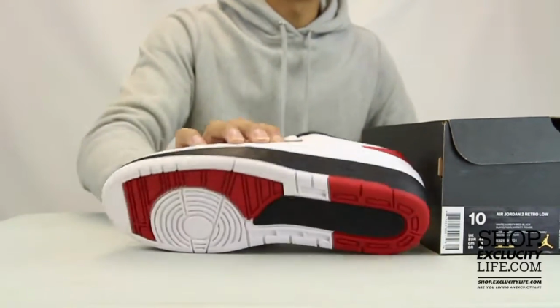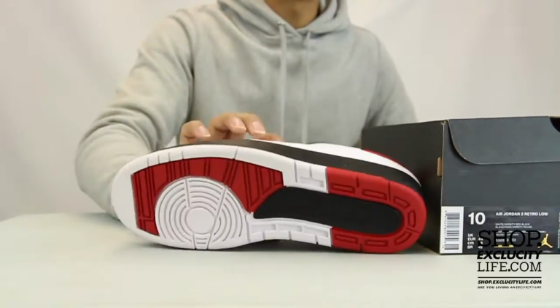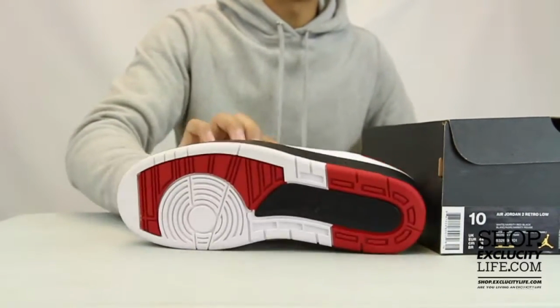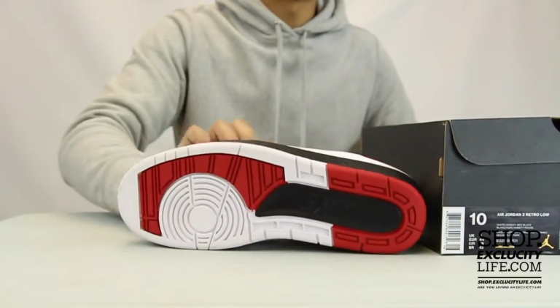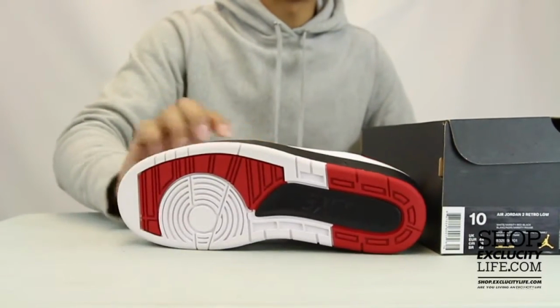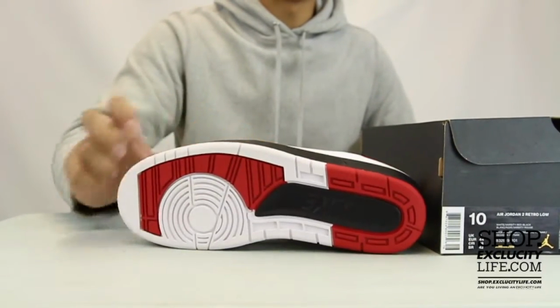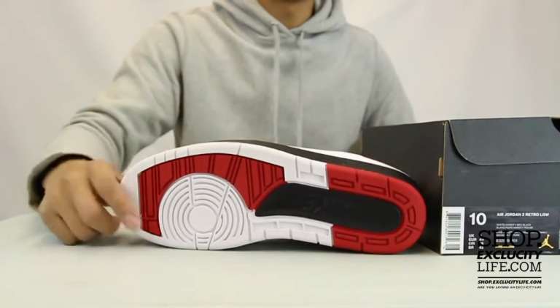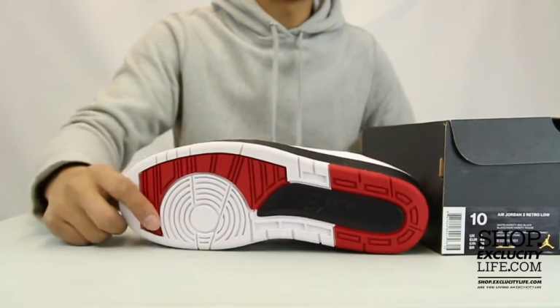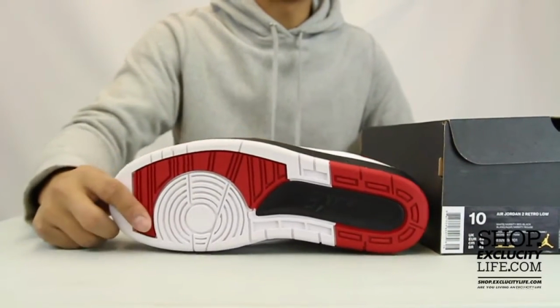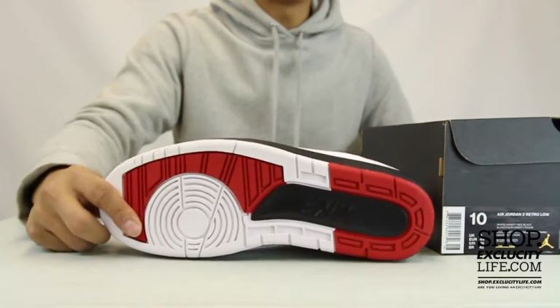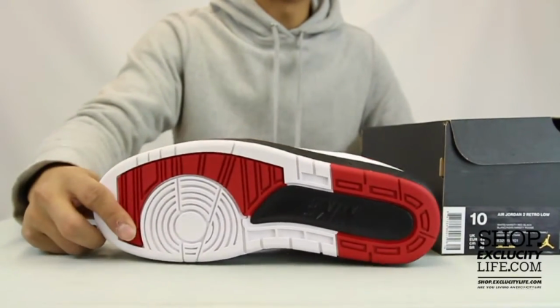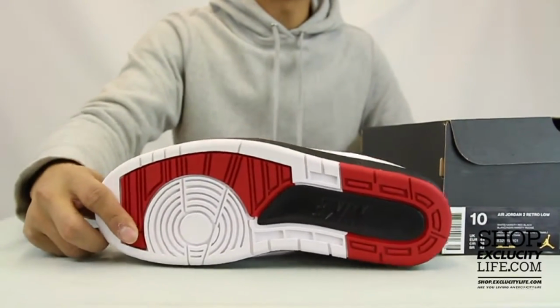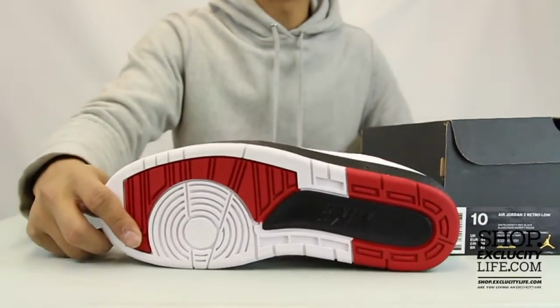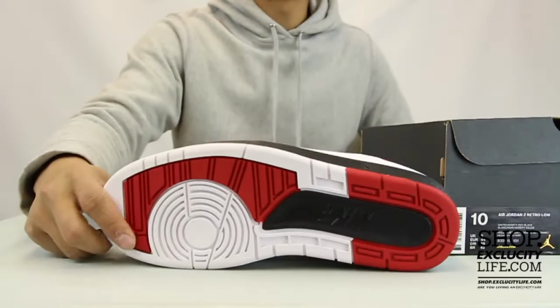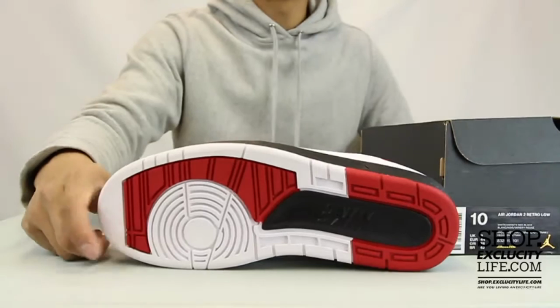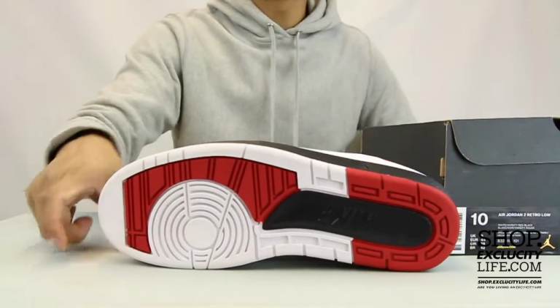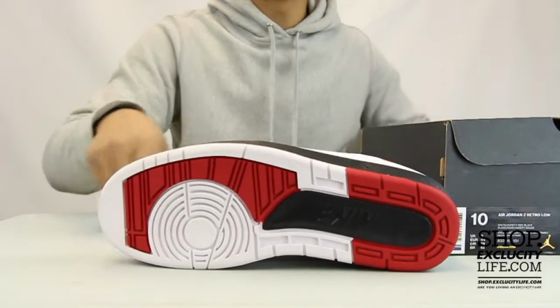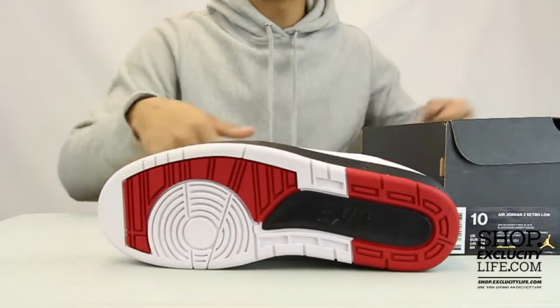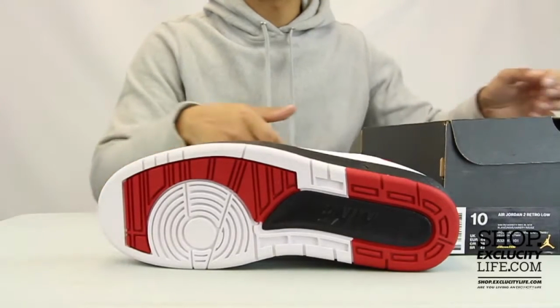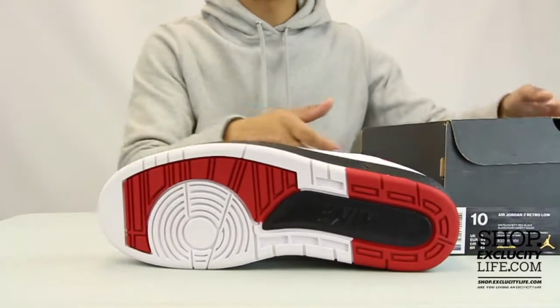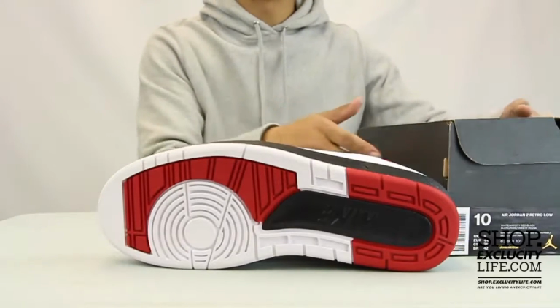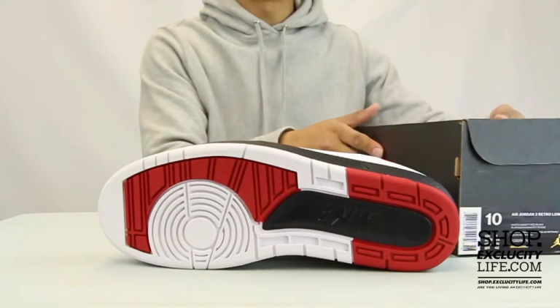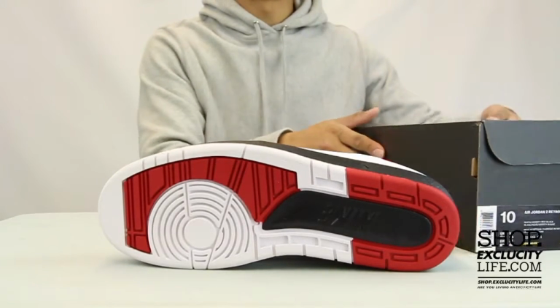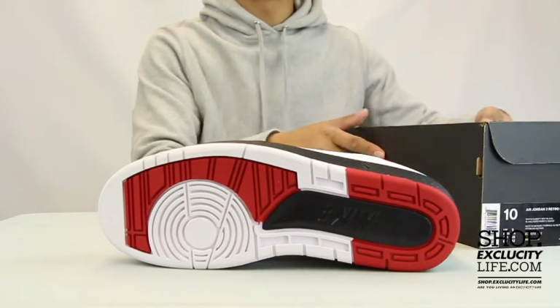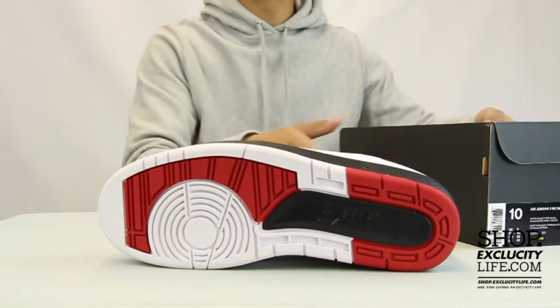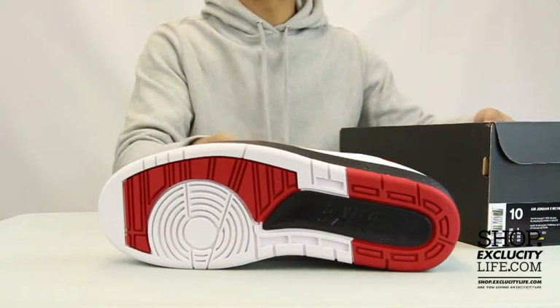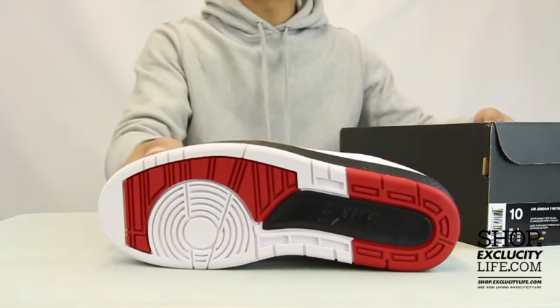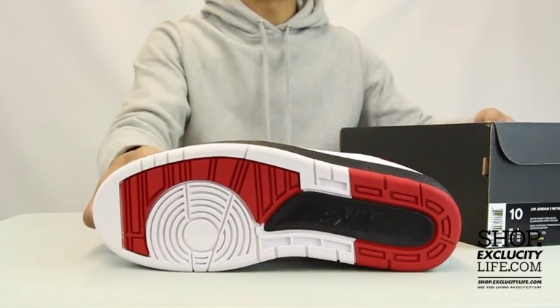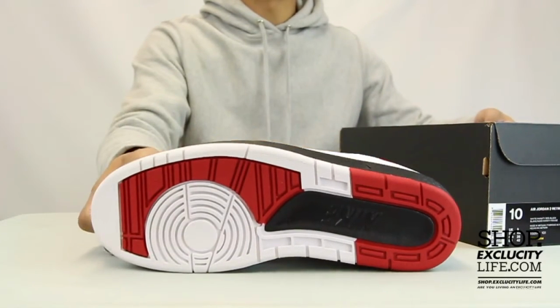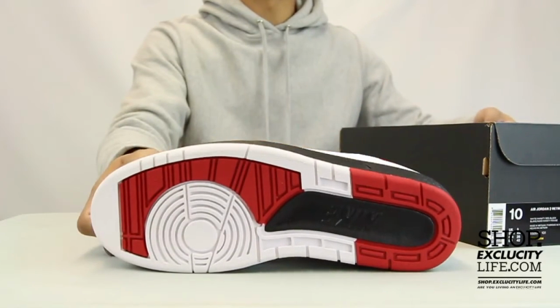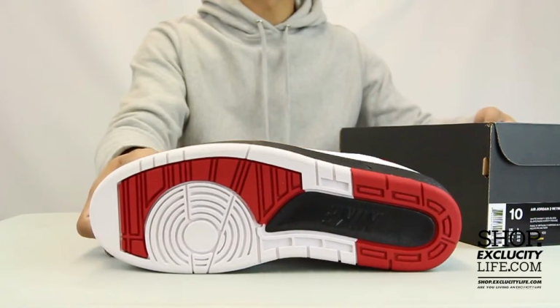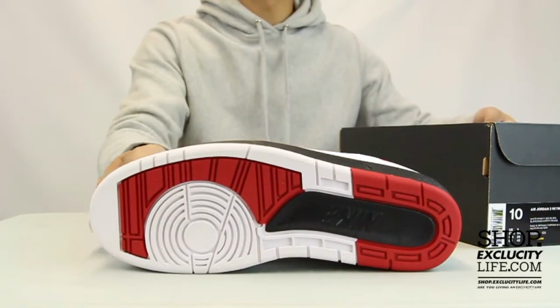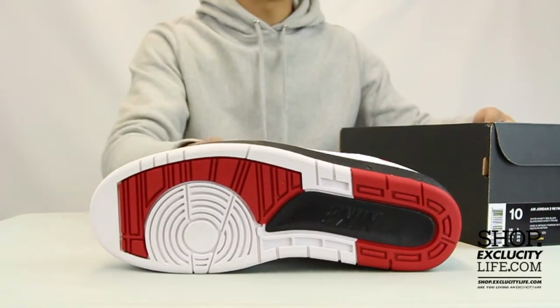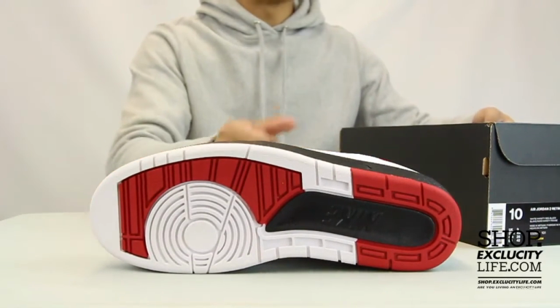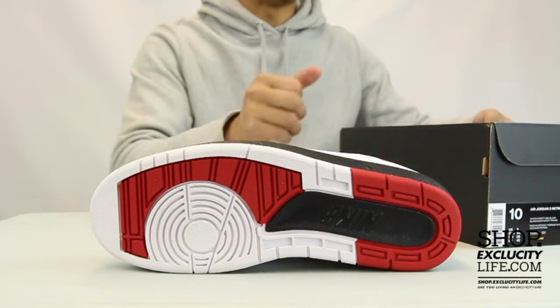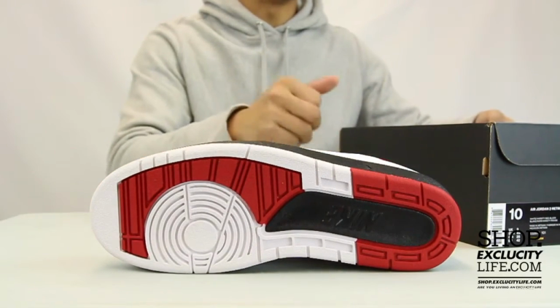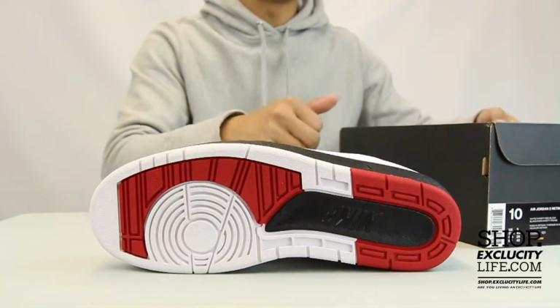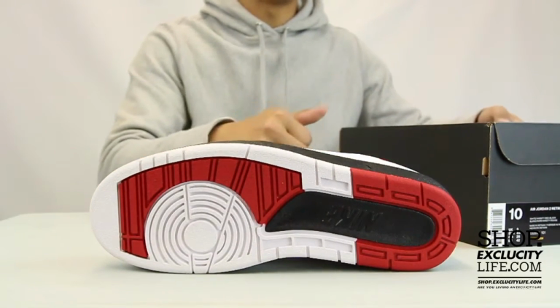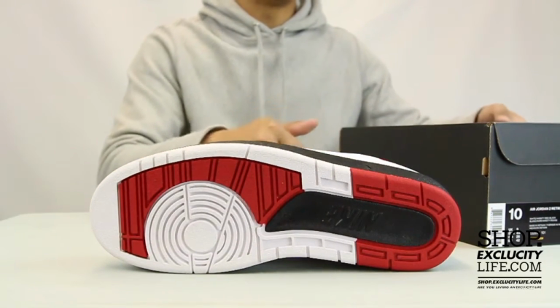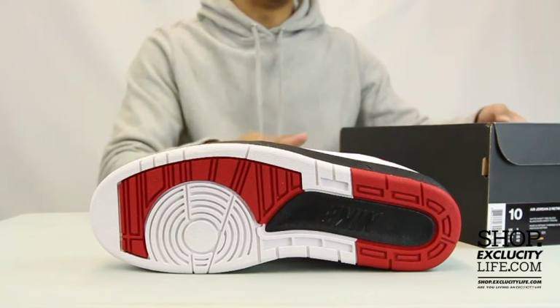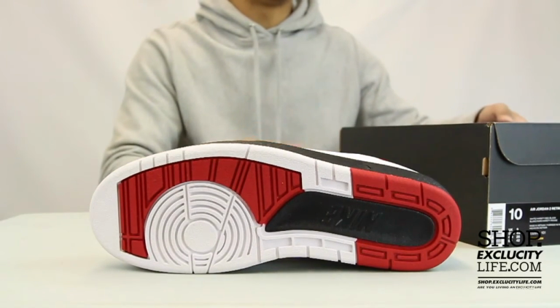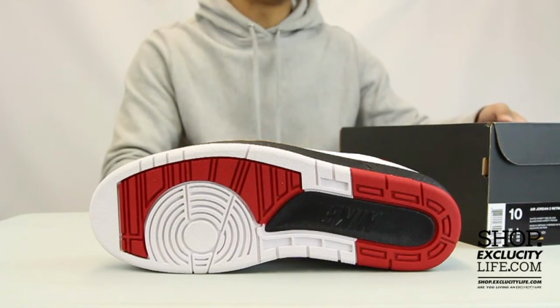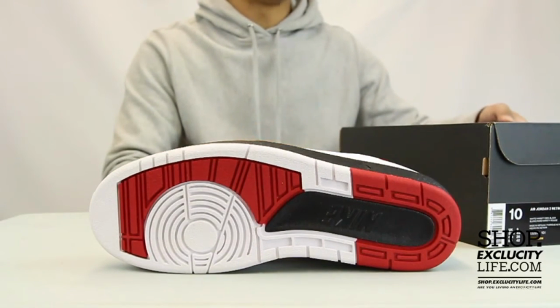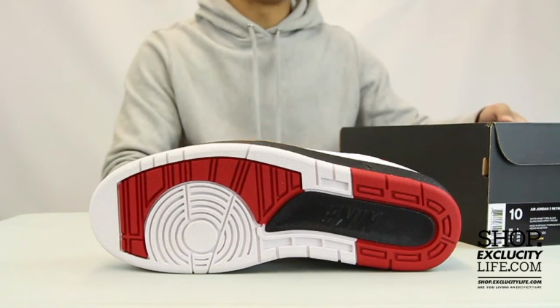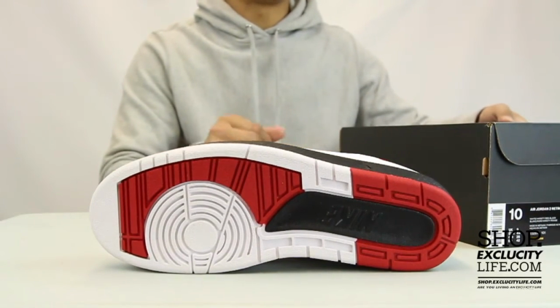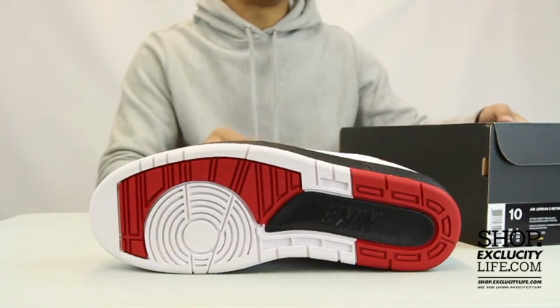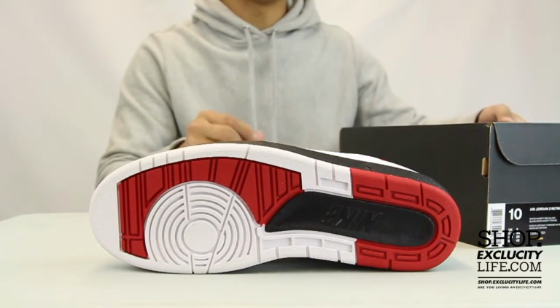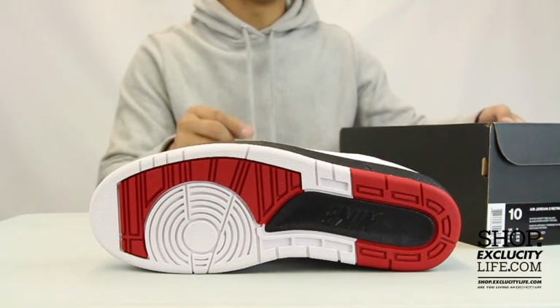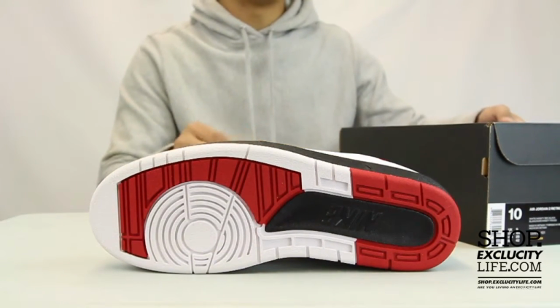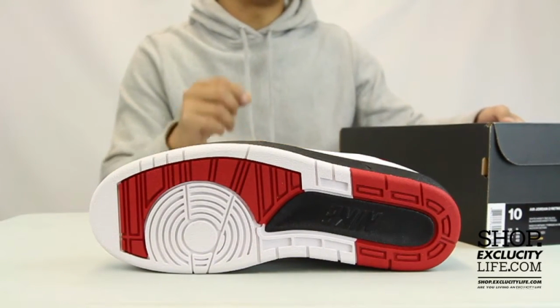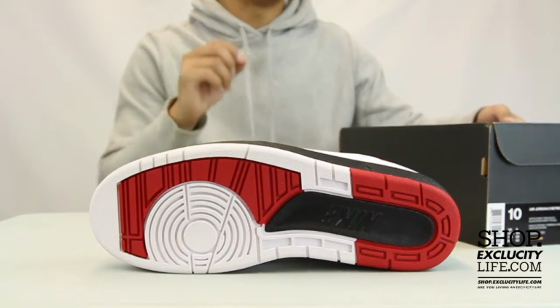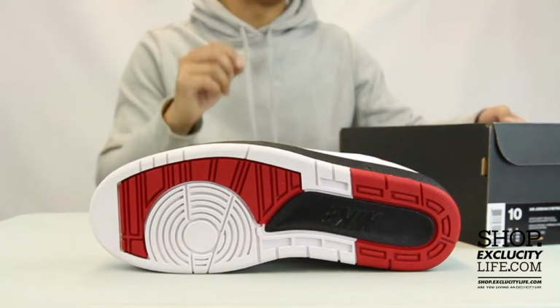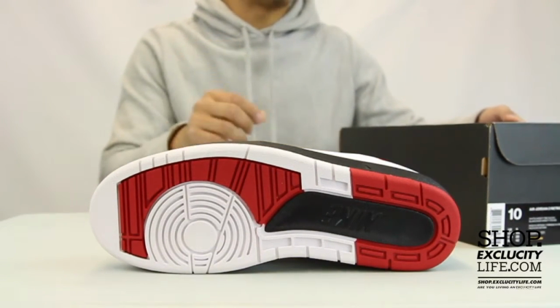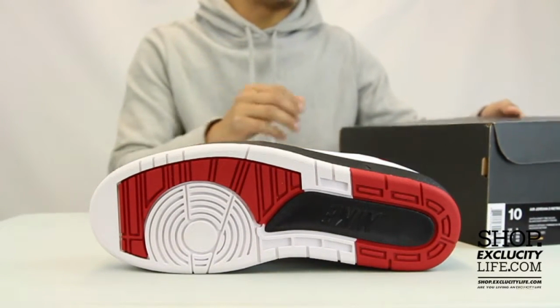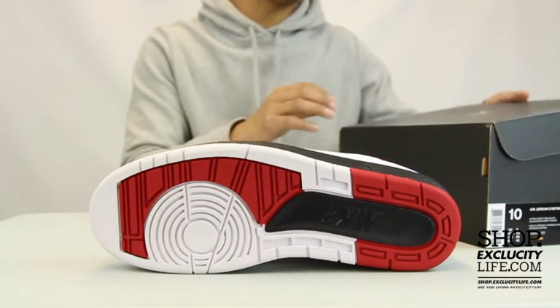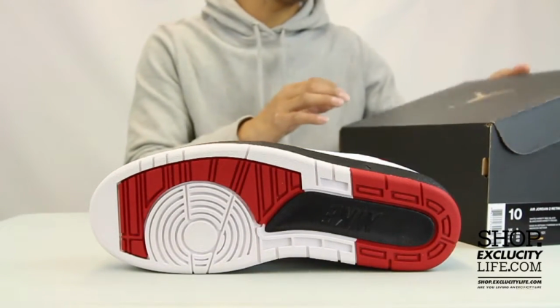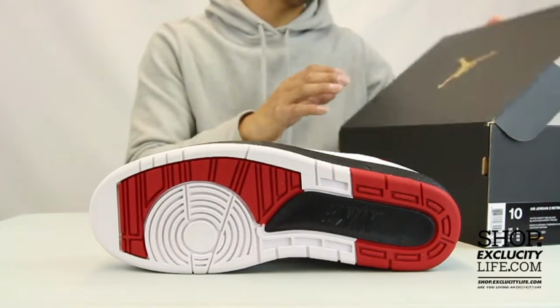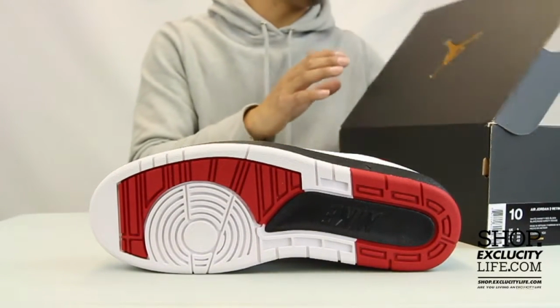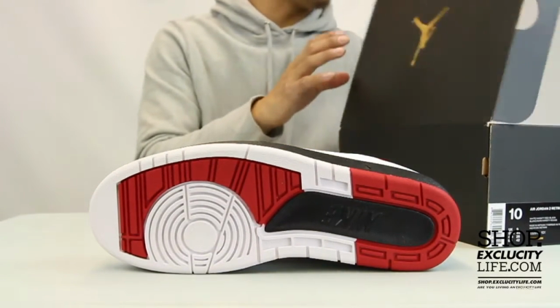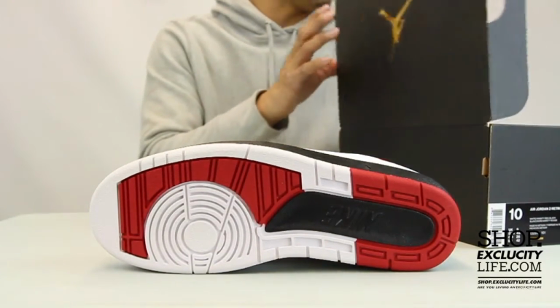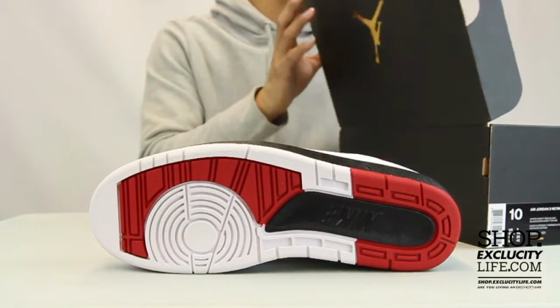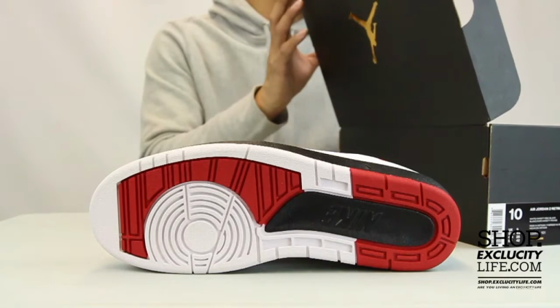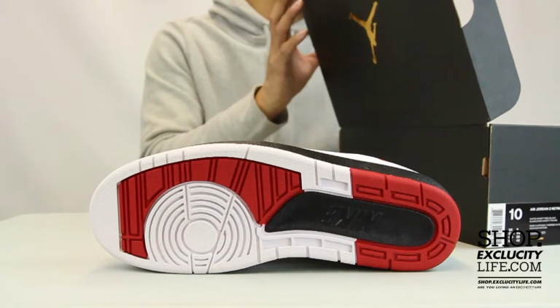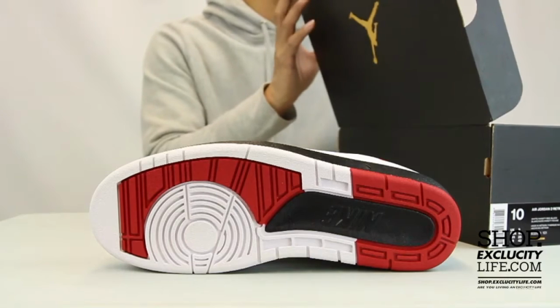Let's start by reviewing the outsole real quick. You got your original Air Jordan II outsole in that red, white, and black color combination.